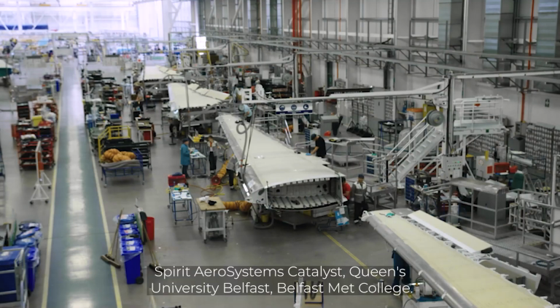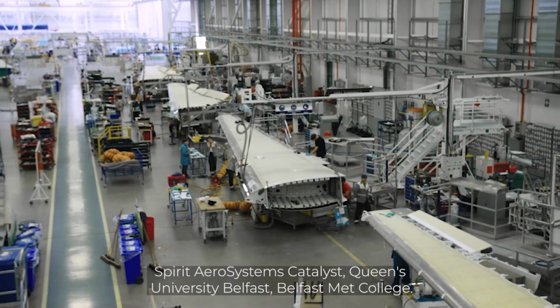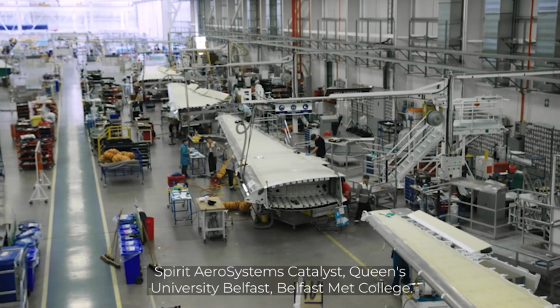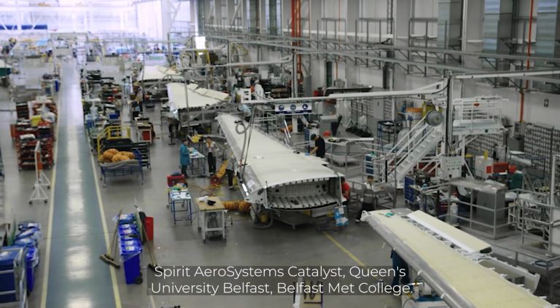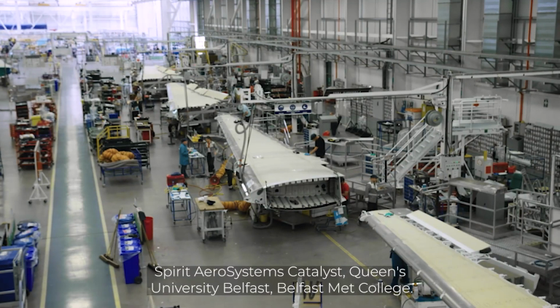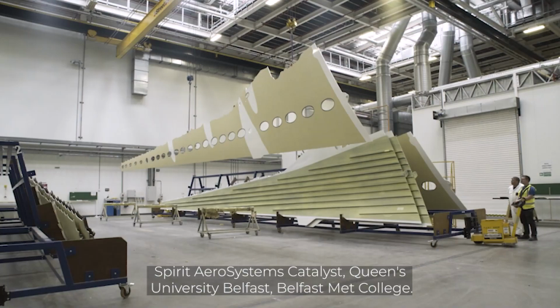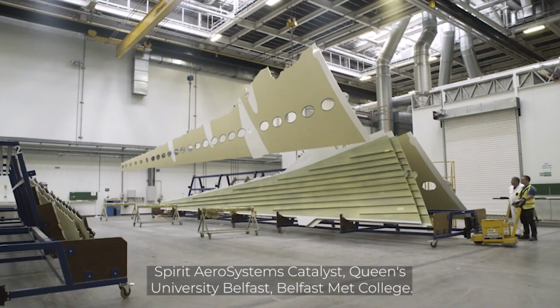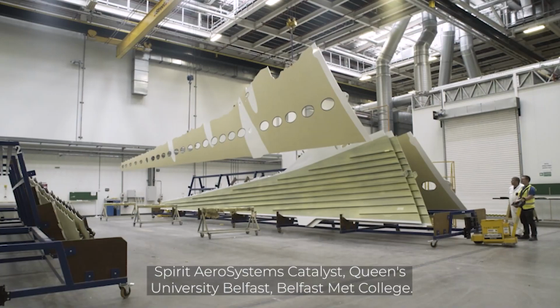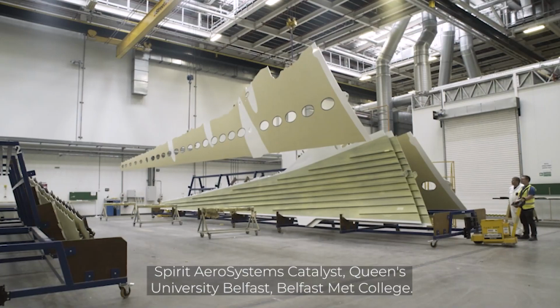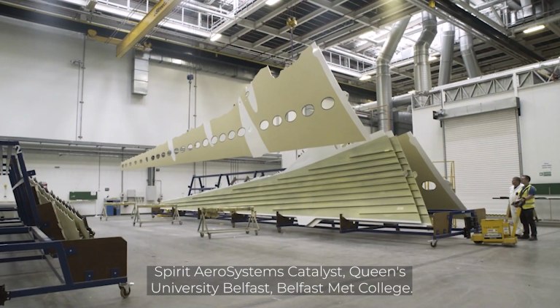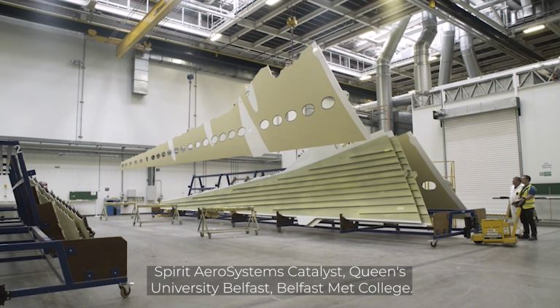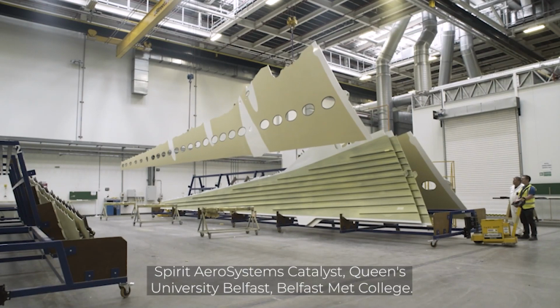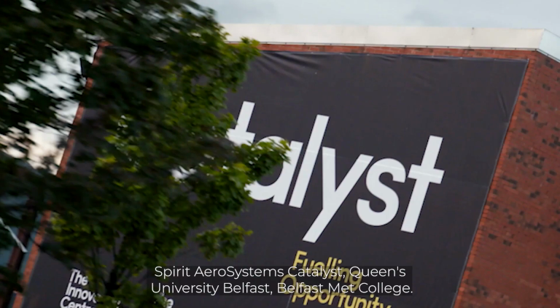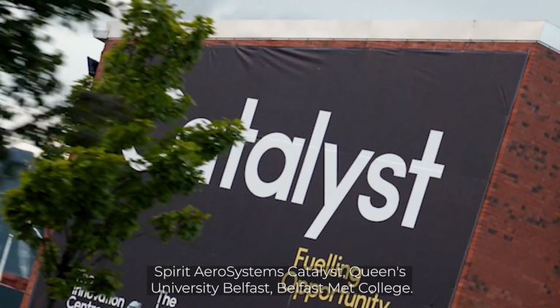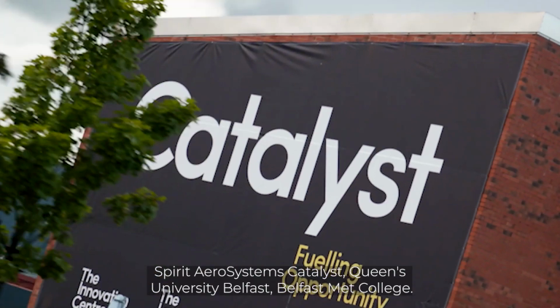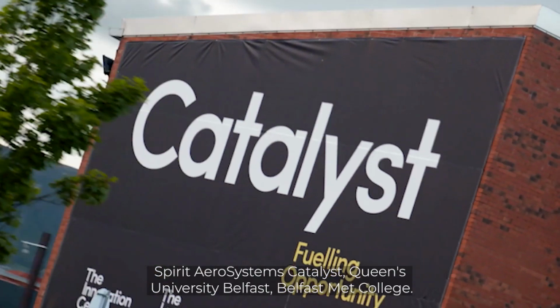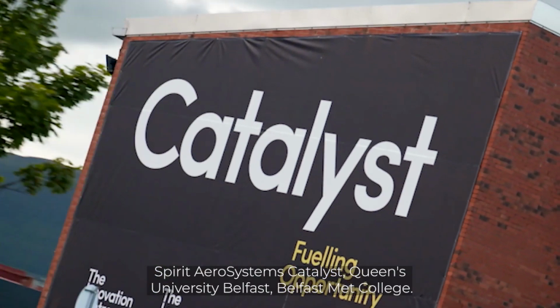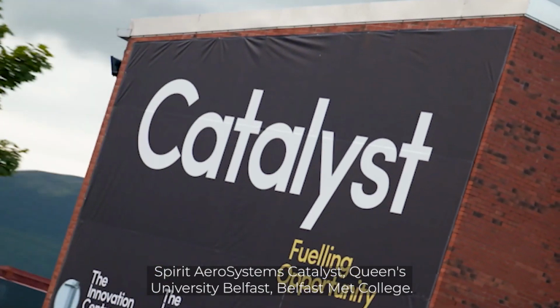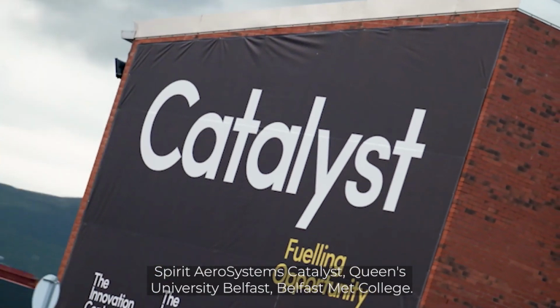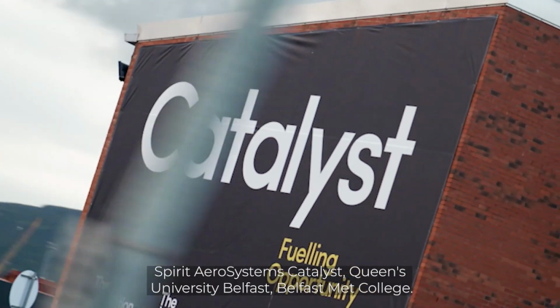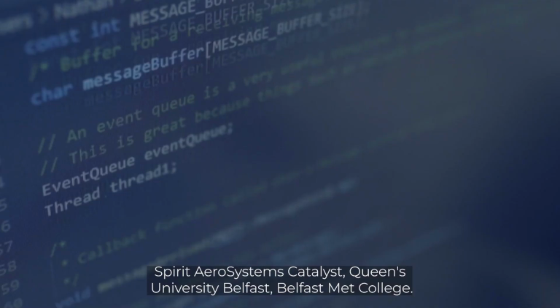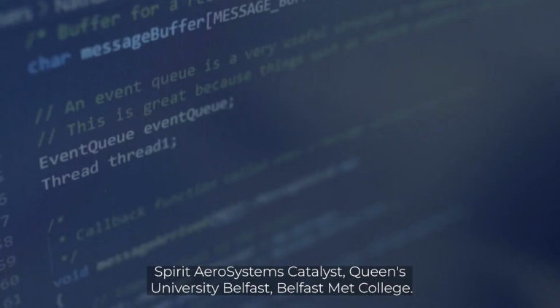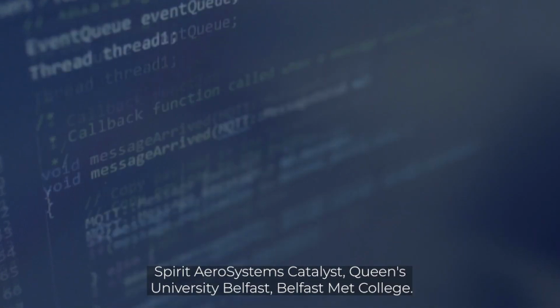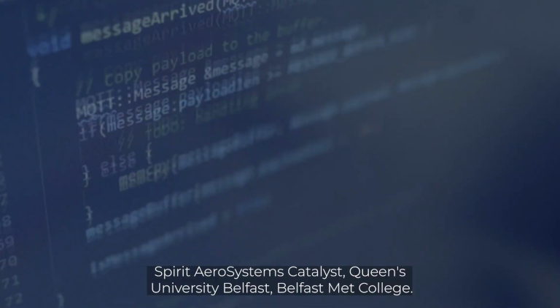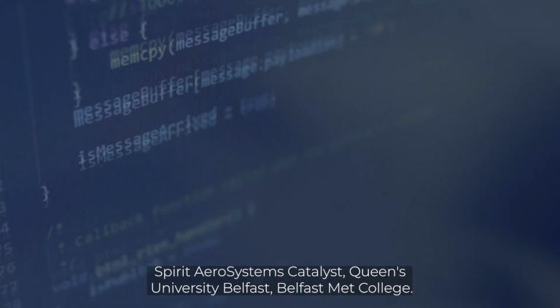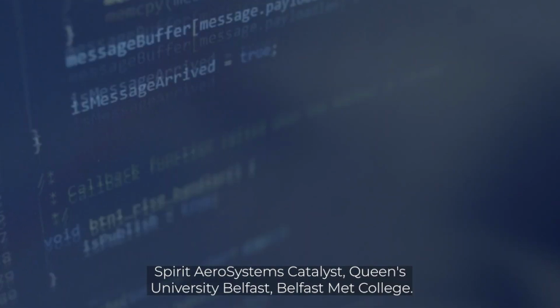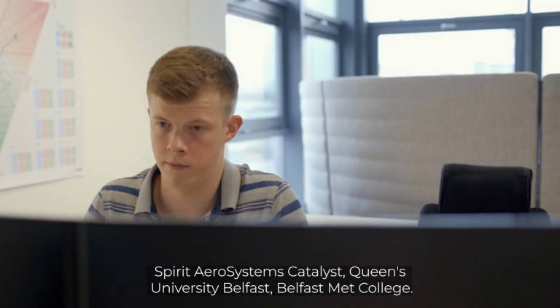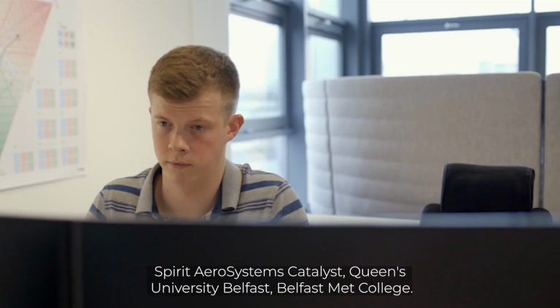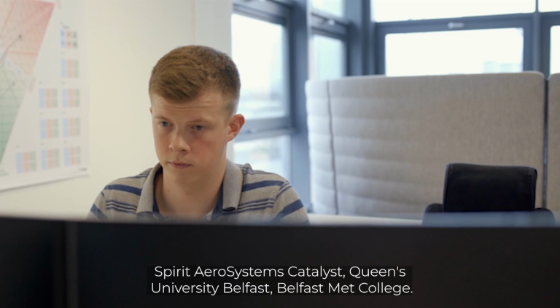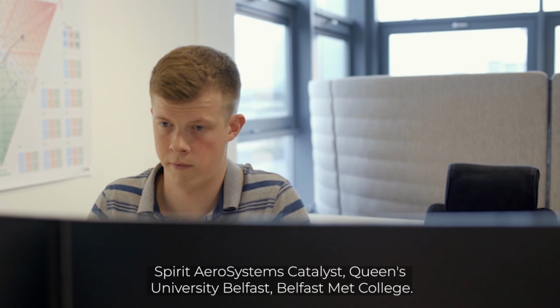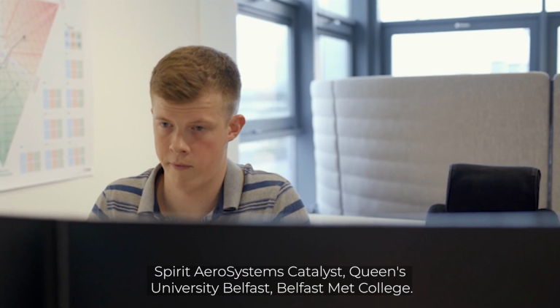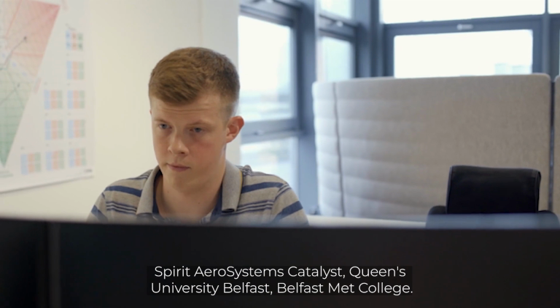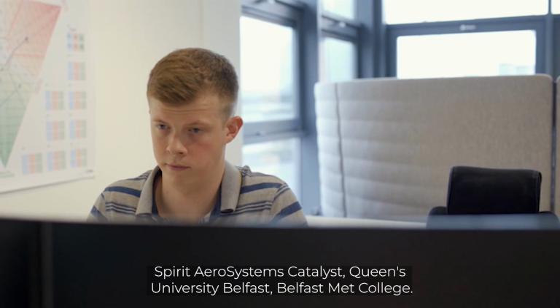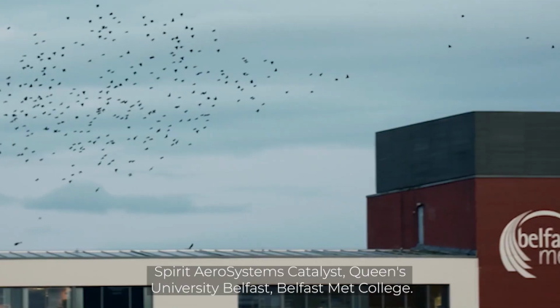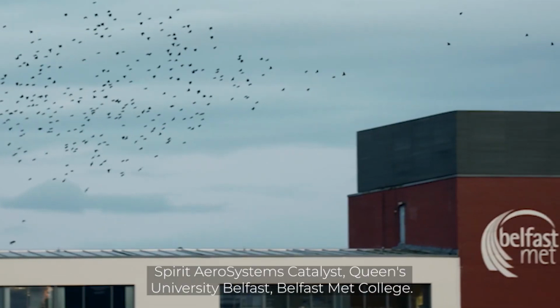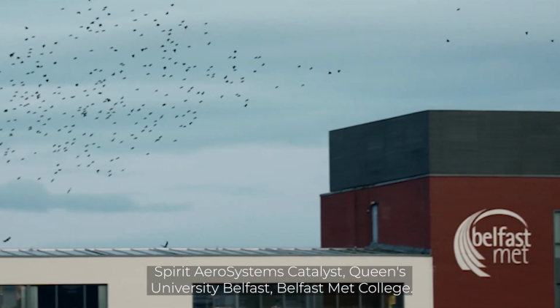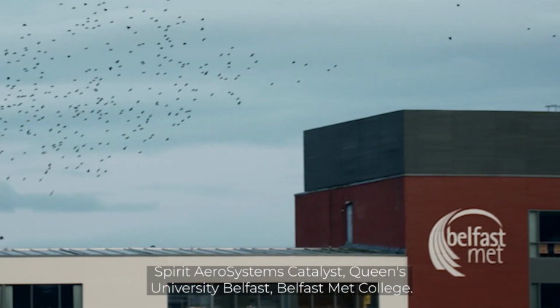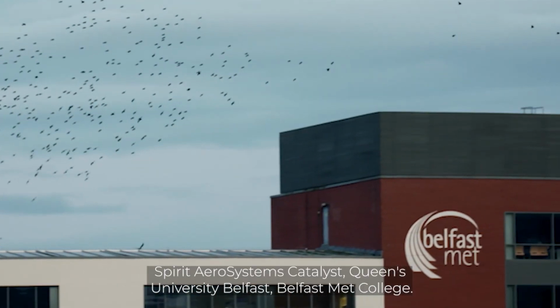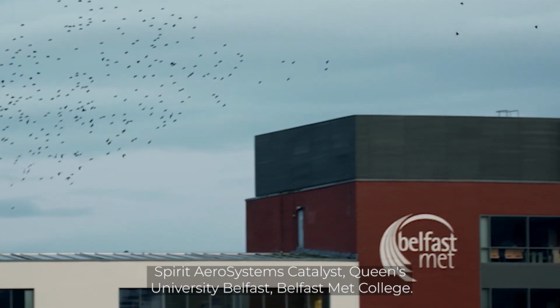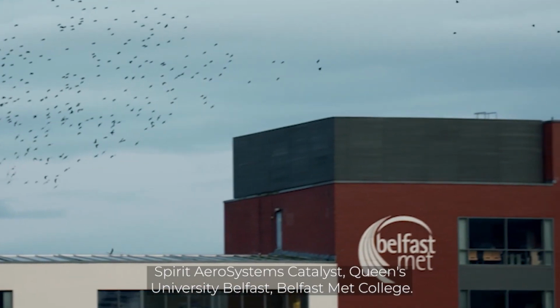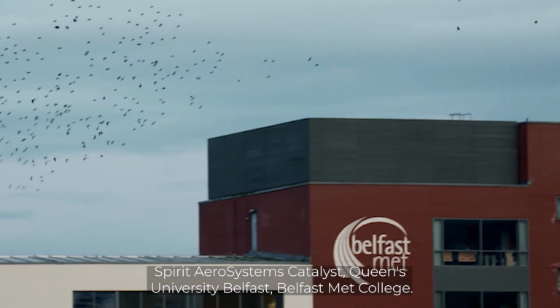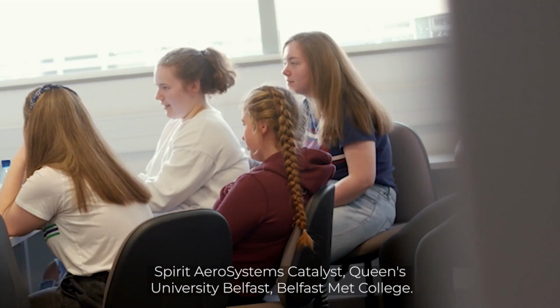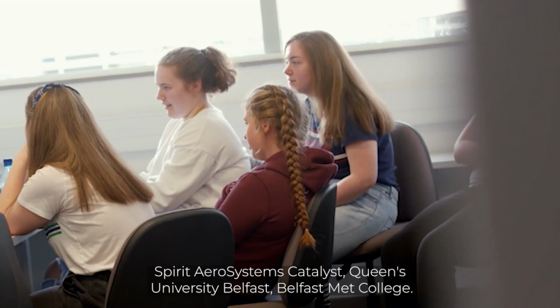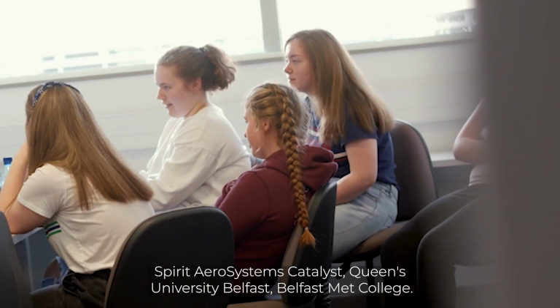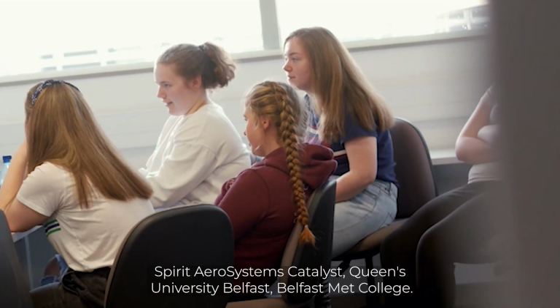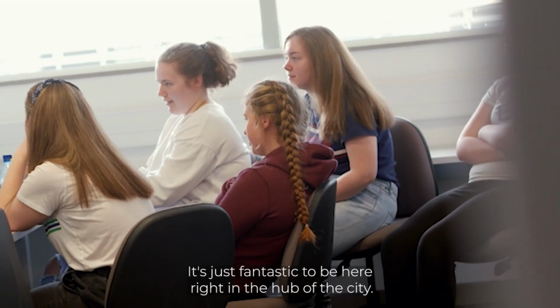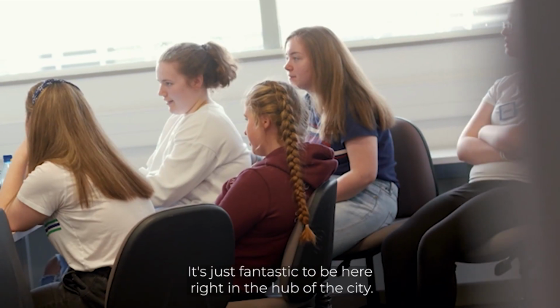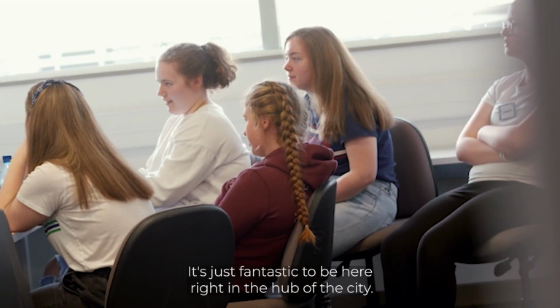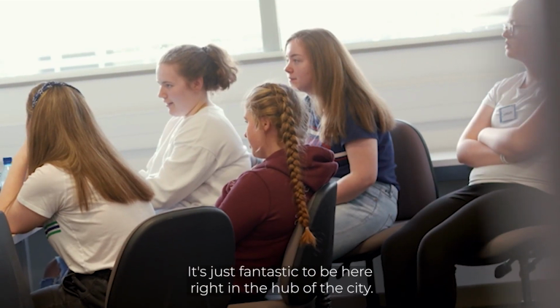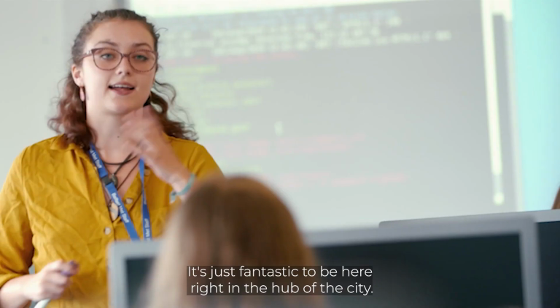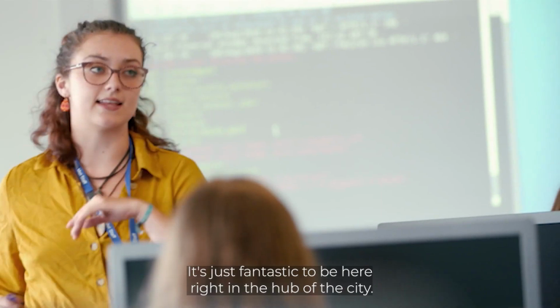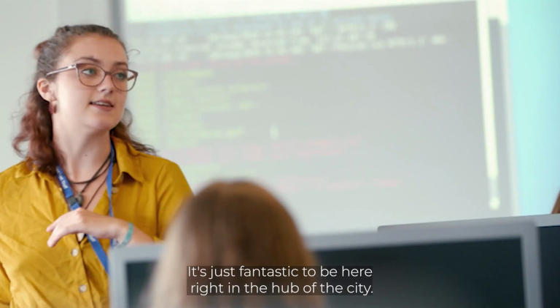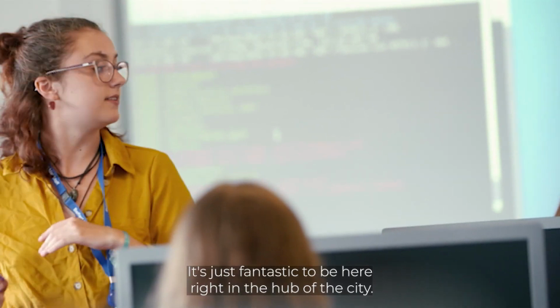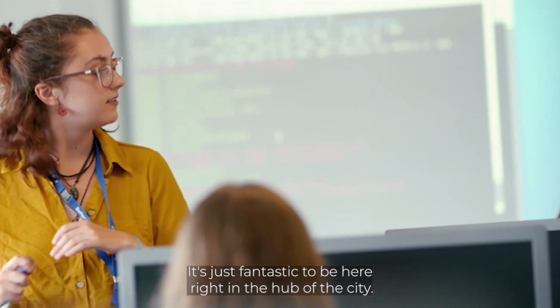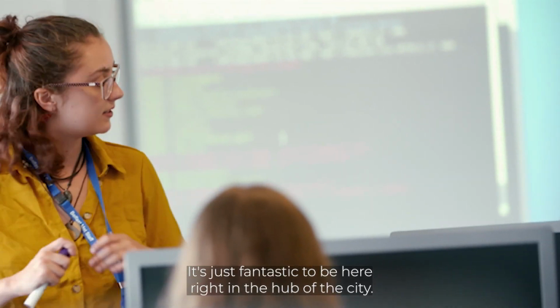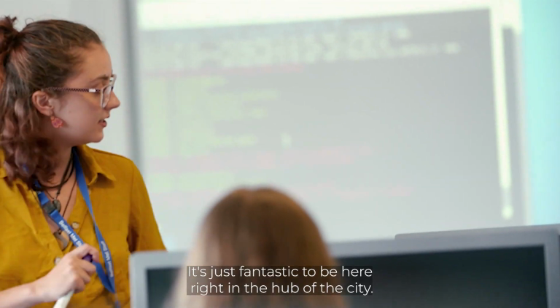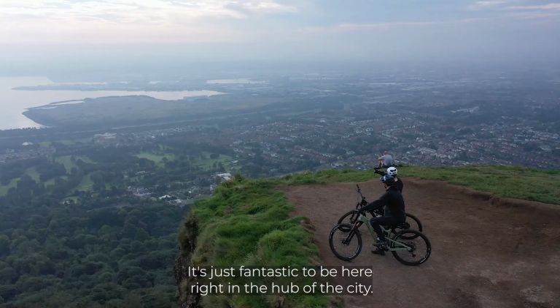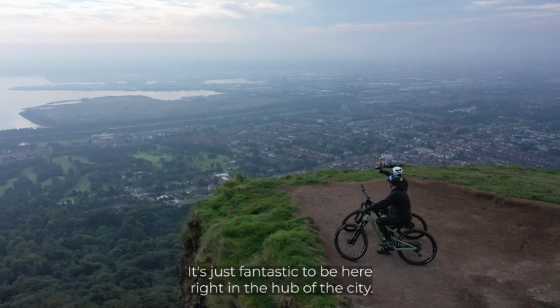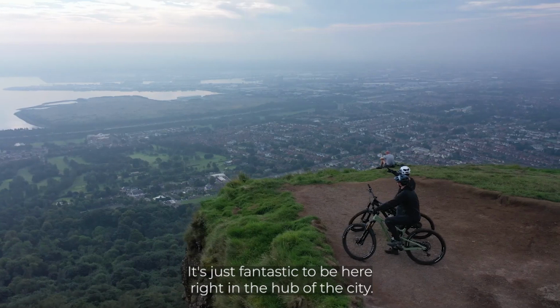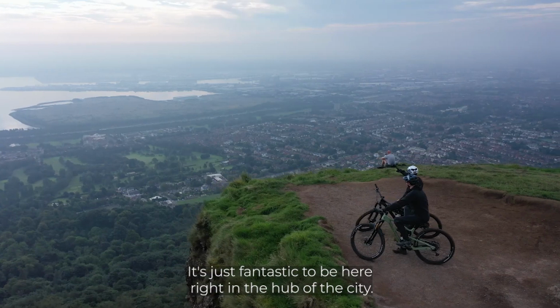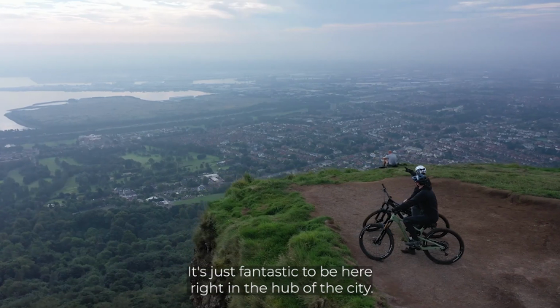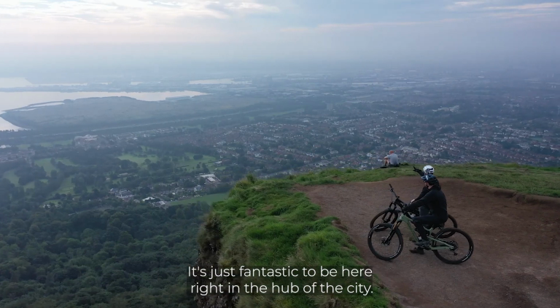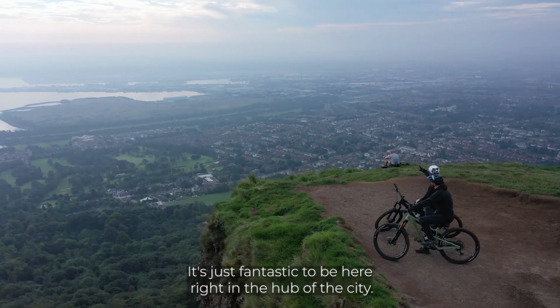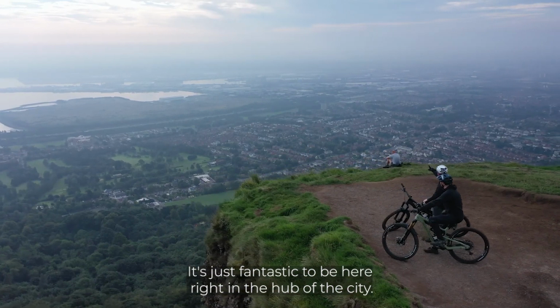Spirit Aero Systems, Catalyst, Queen's University Belfast, Belfast Met College — it's just fantastic to be here right in the hub of the city.